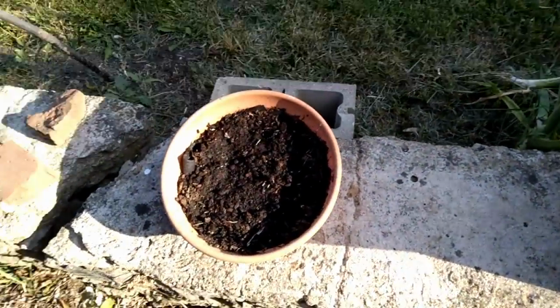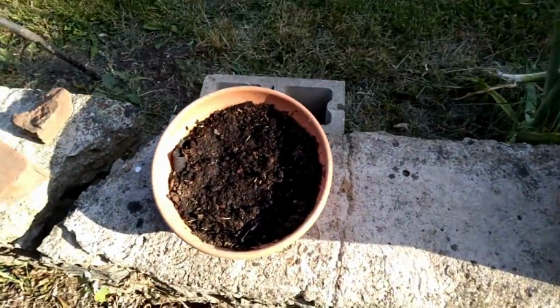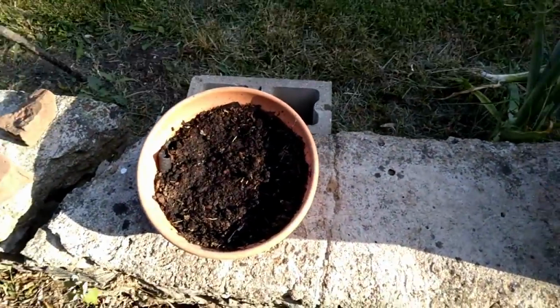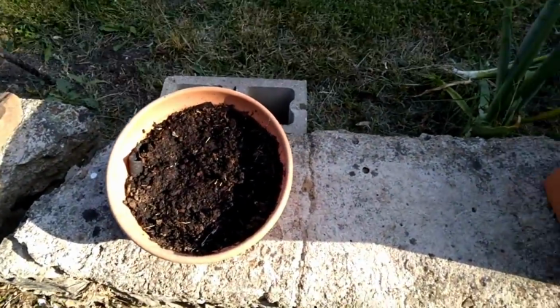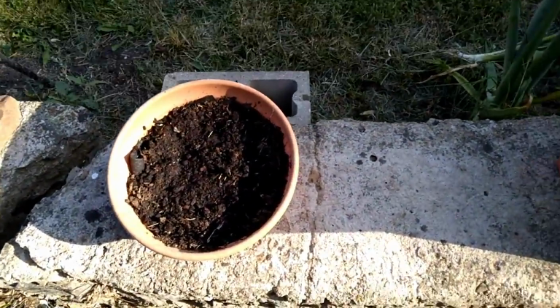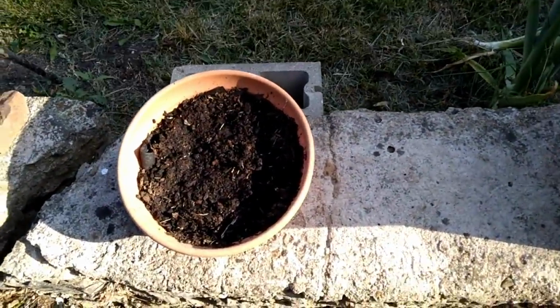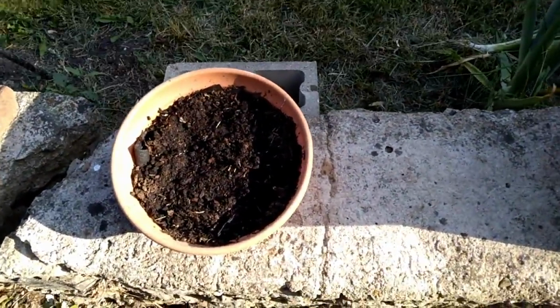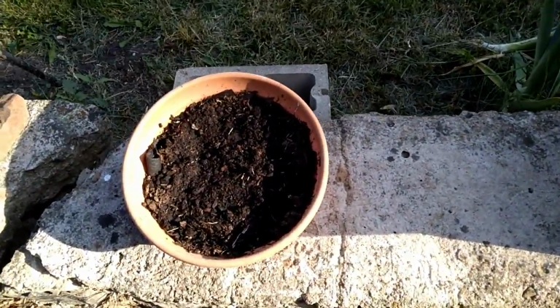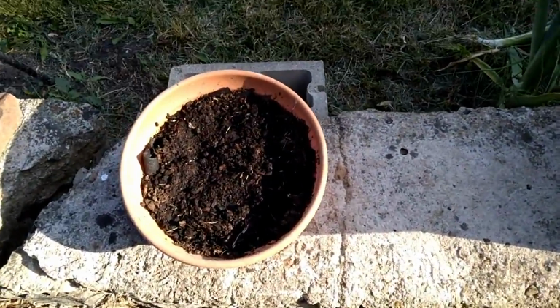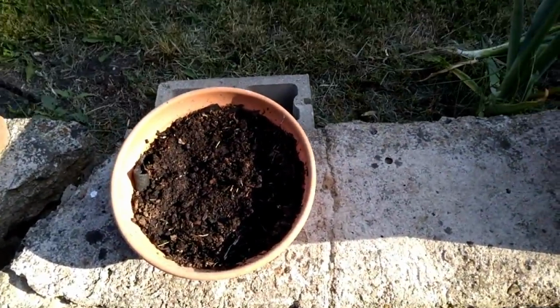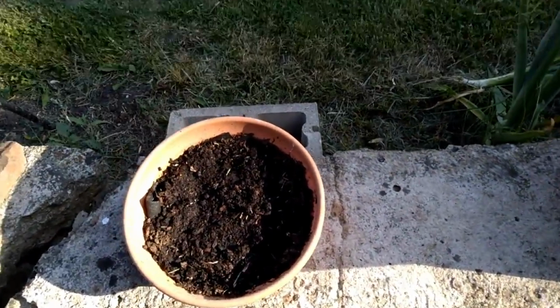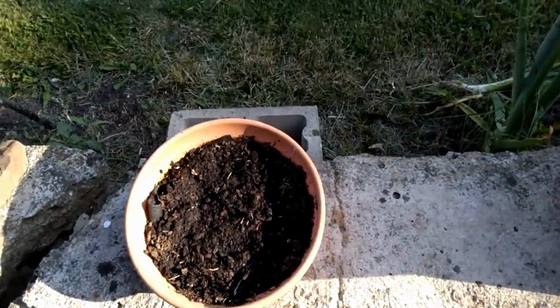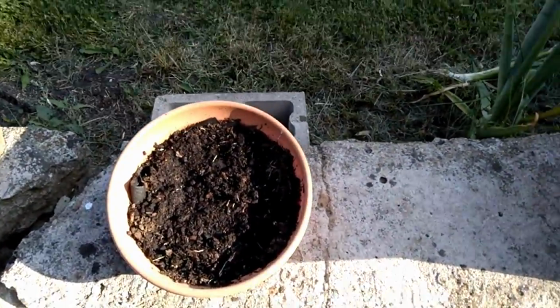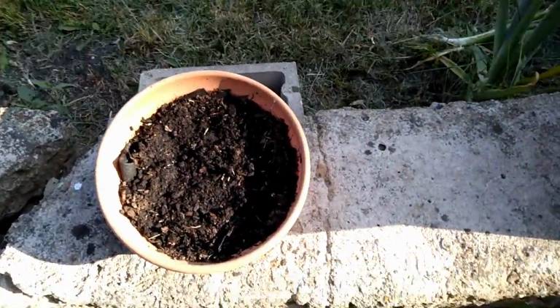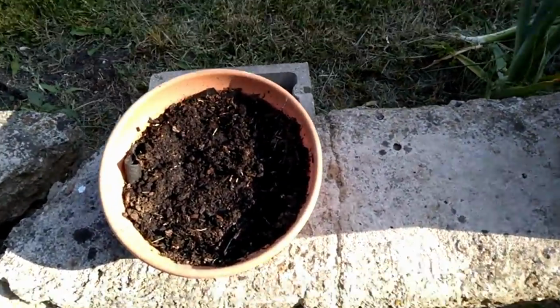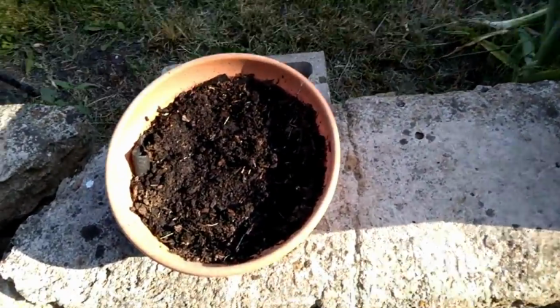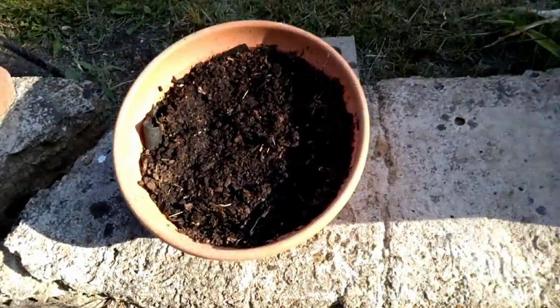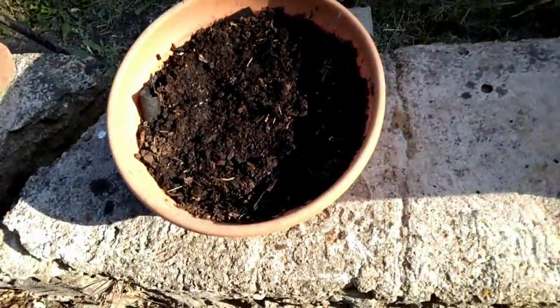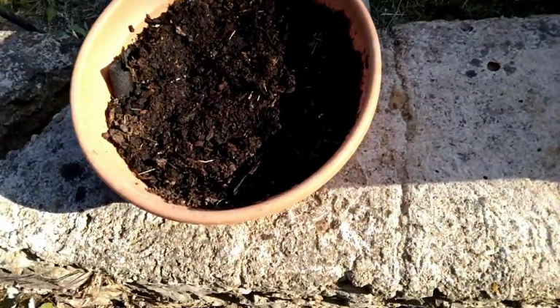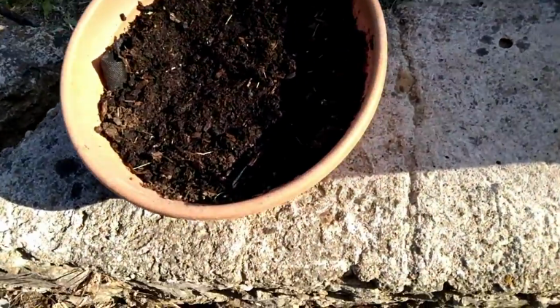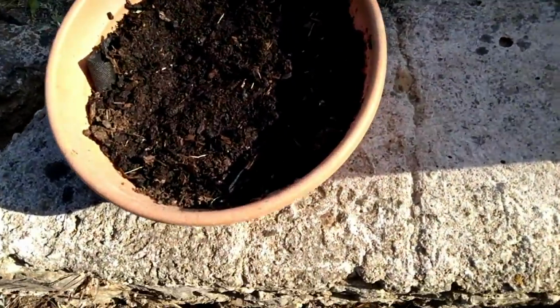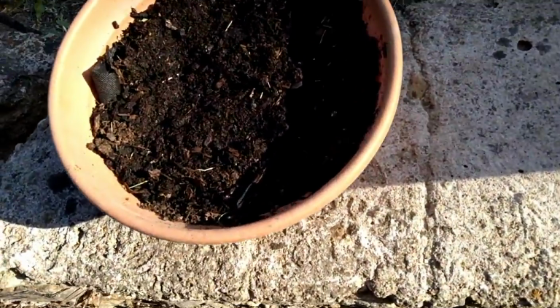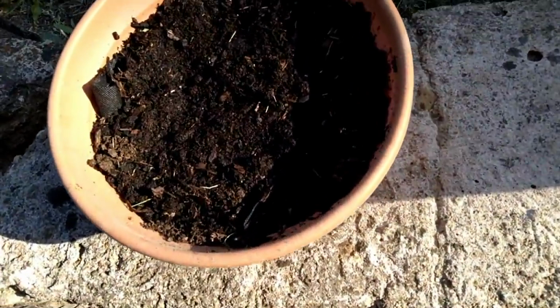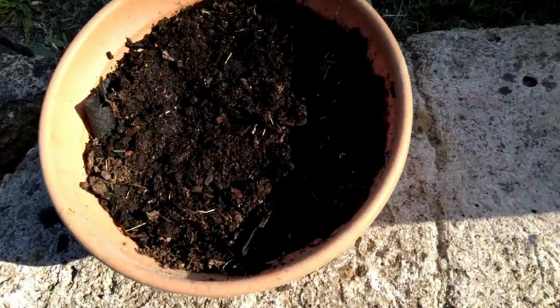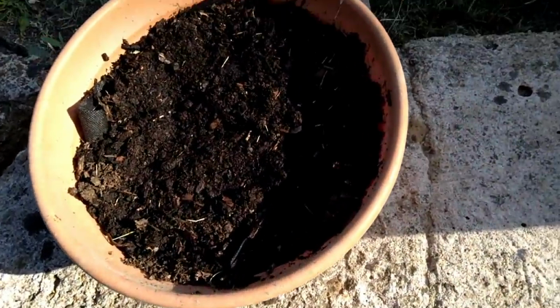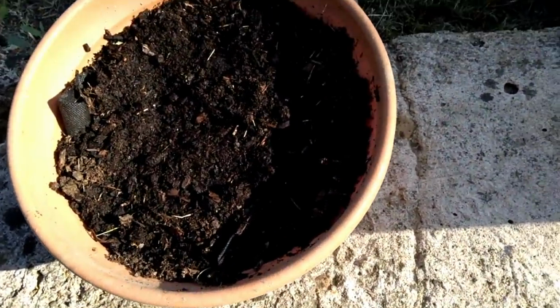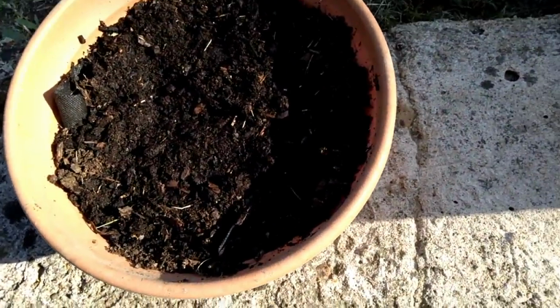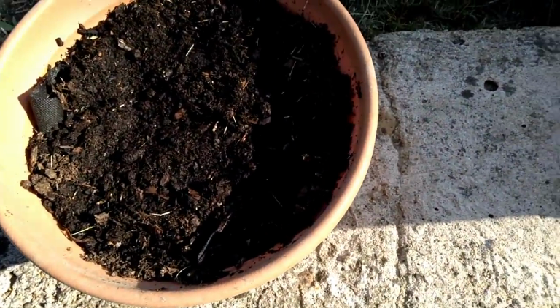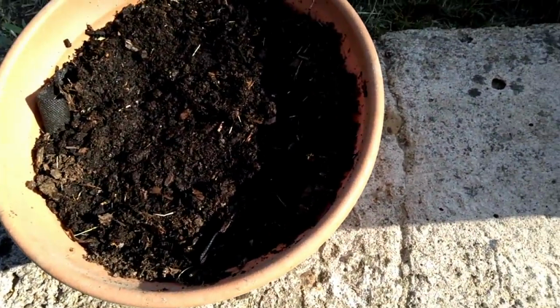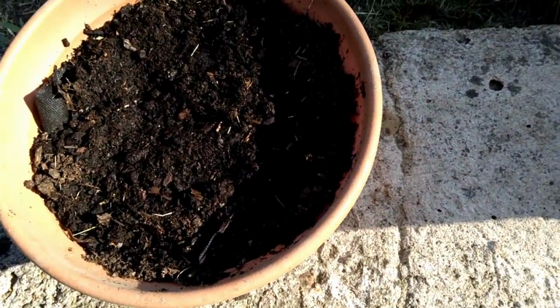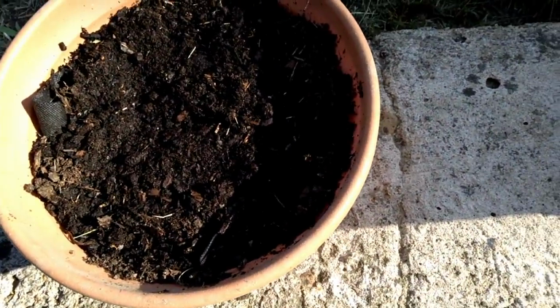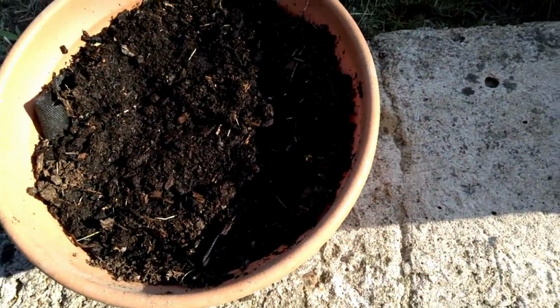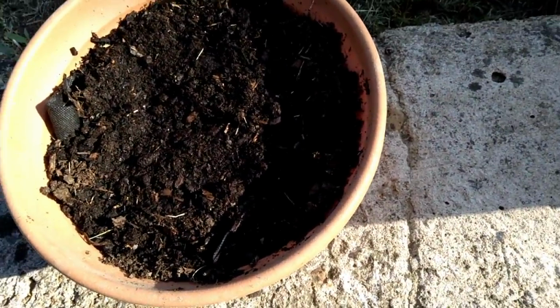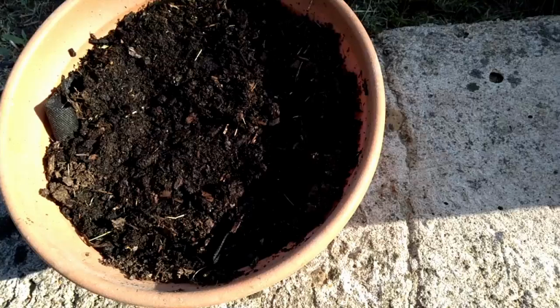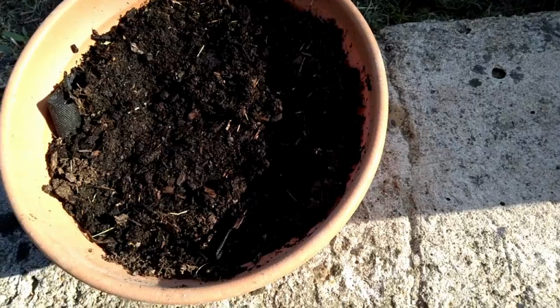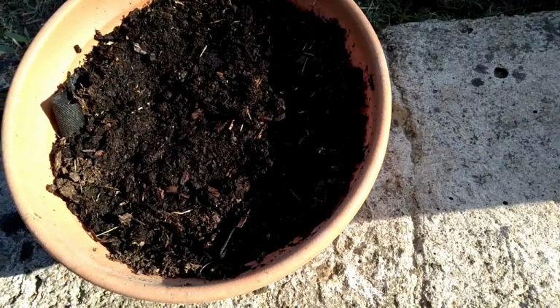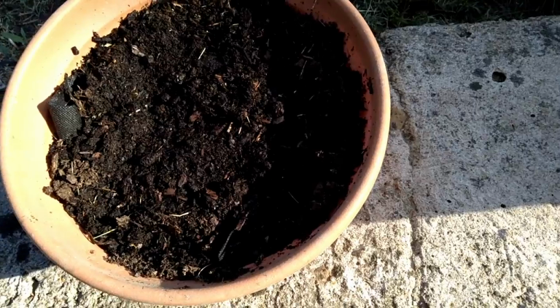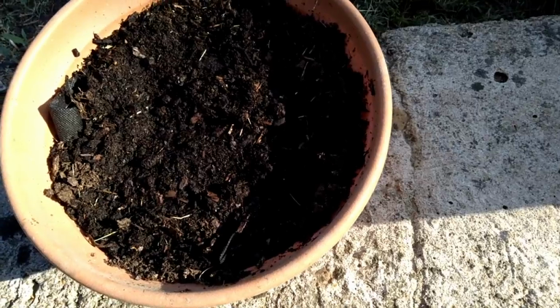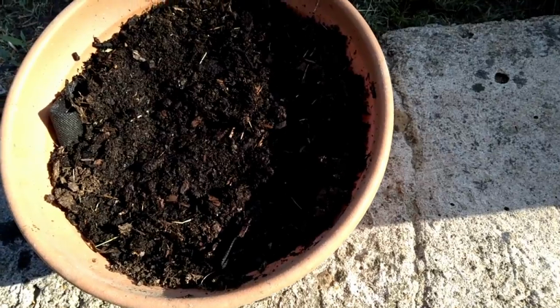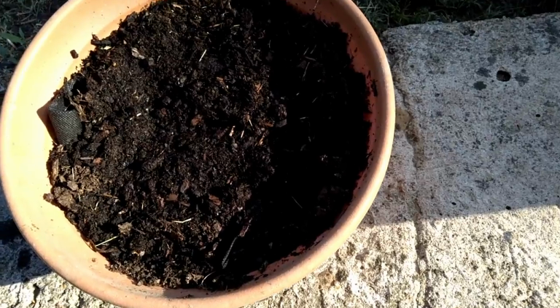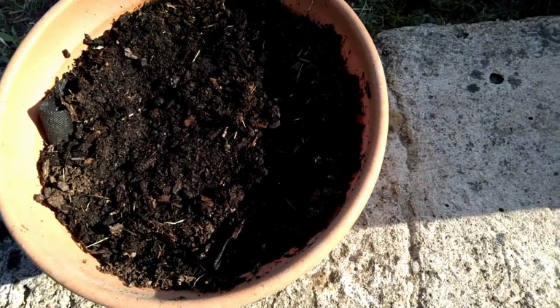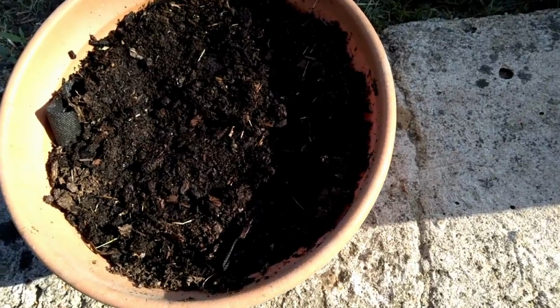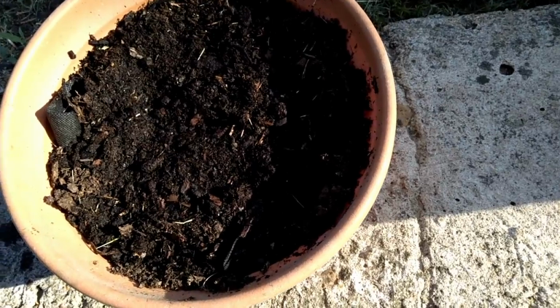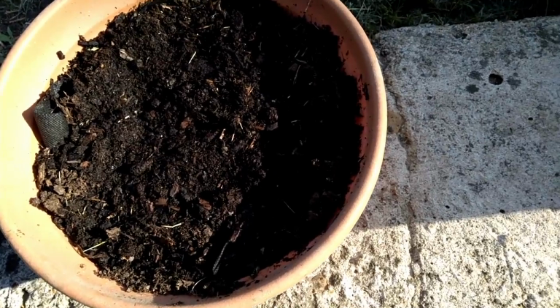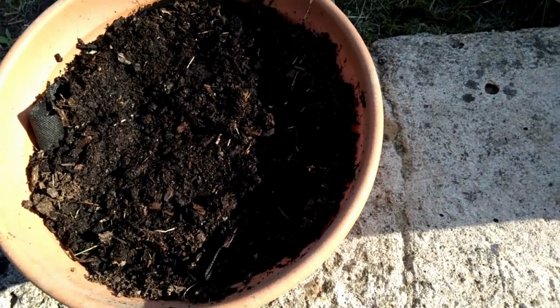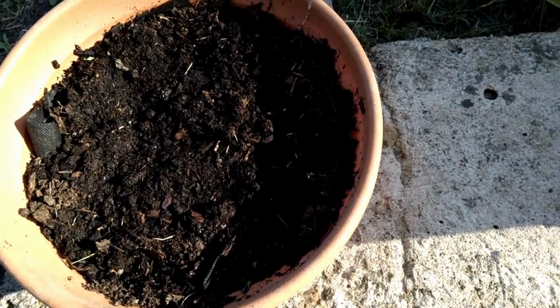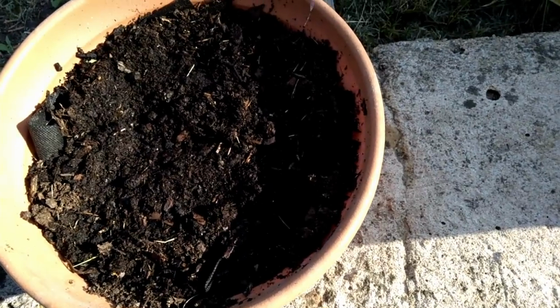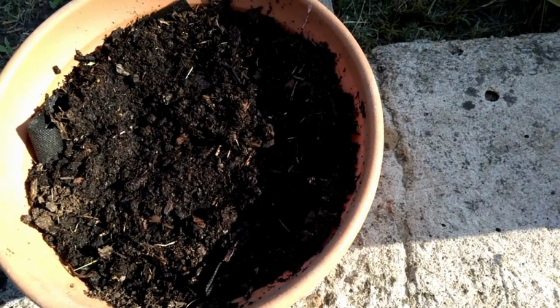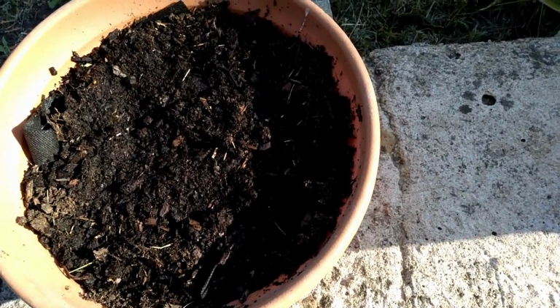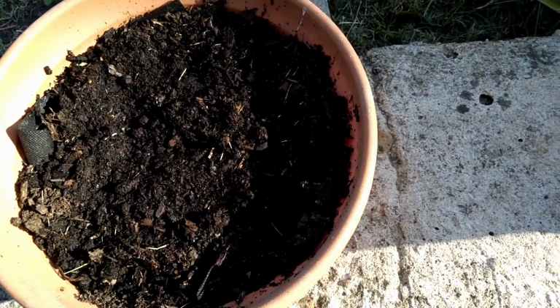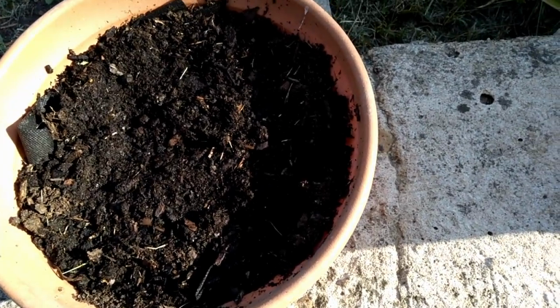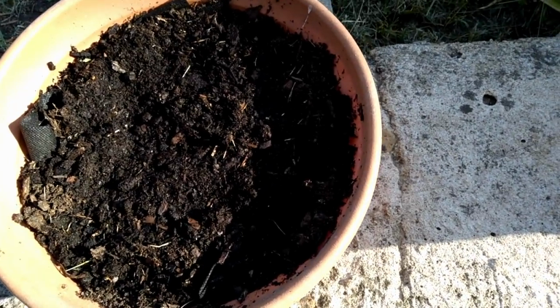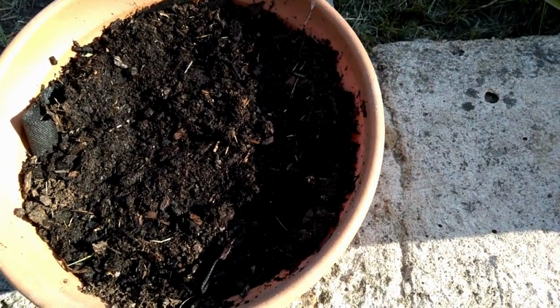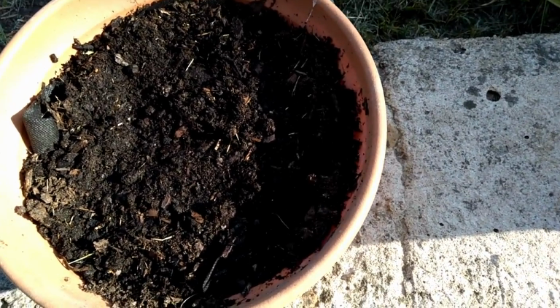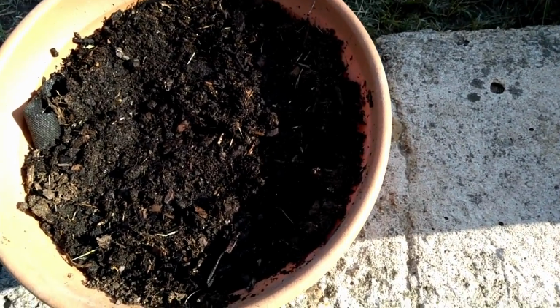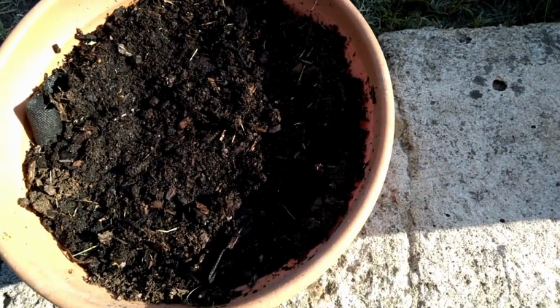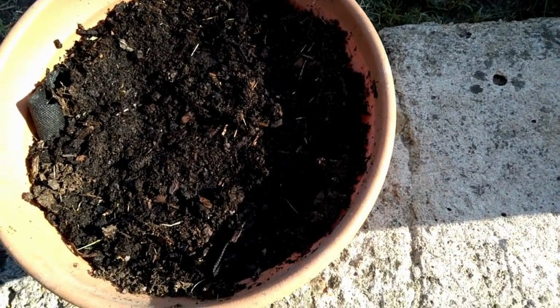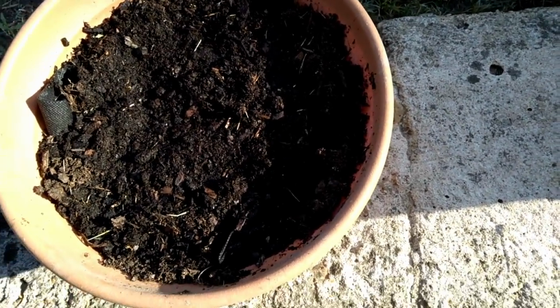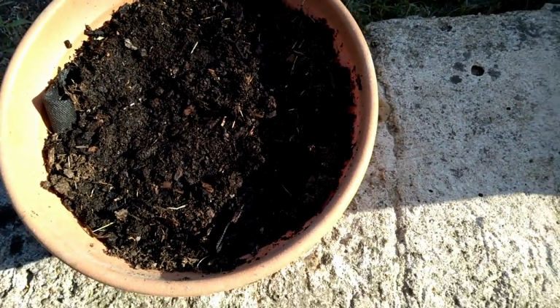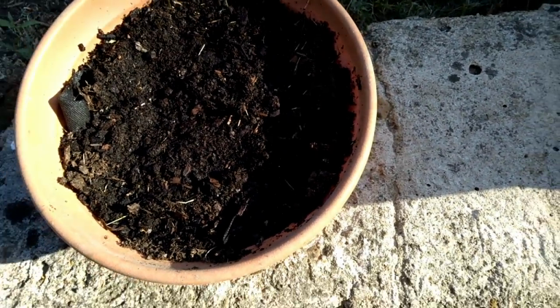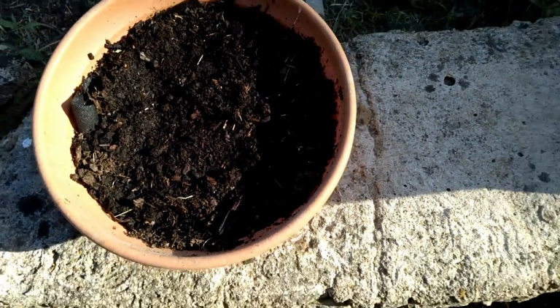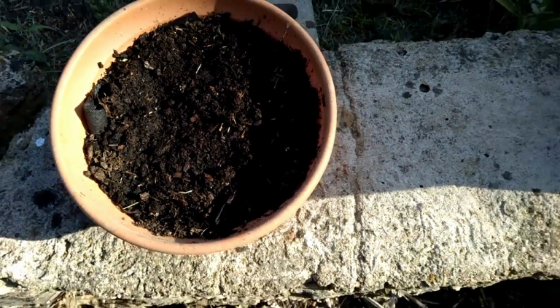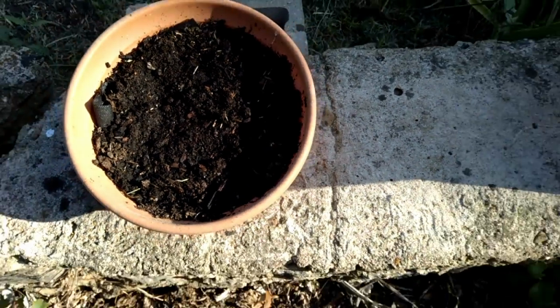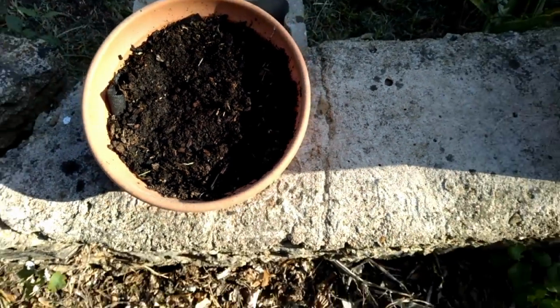I believe this is a Tennis Ball crunch variety. I just recently planted this past week and it has not sprouted yet.